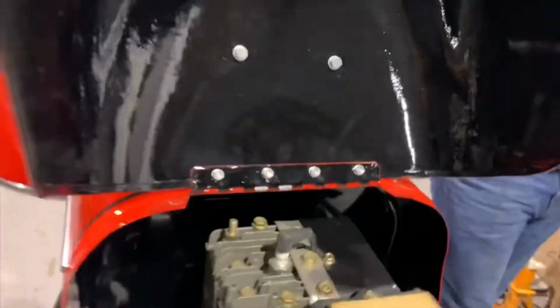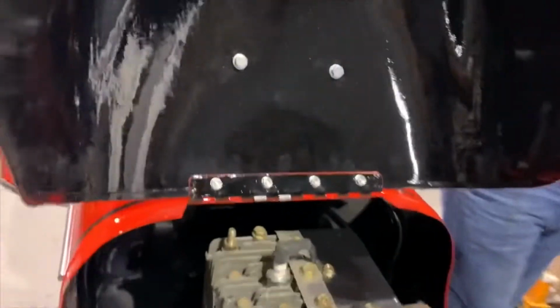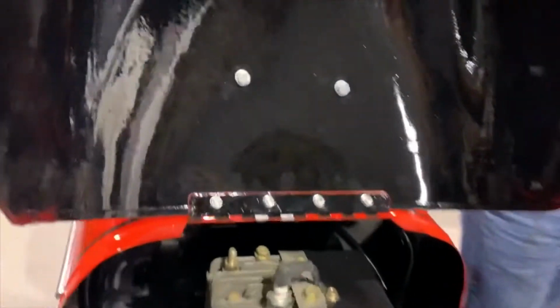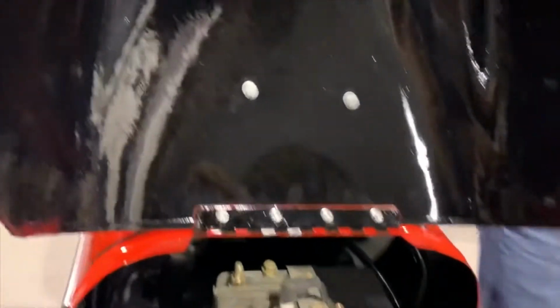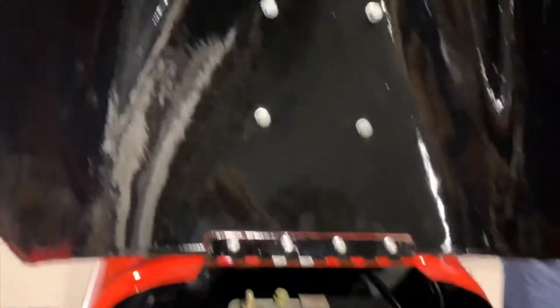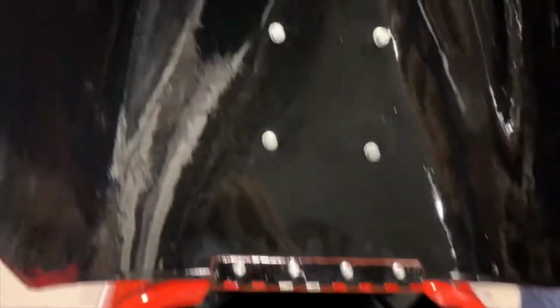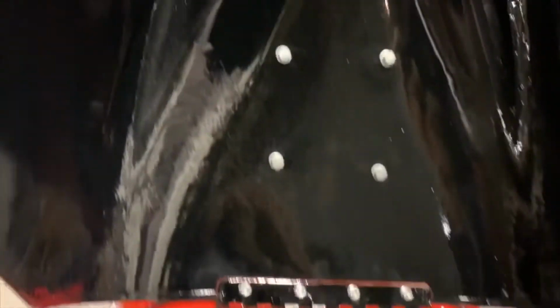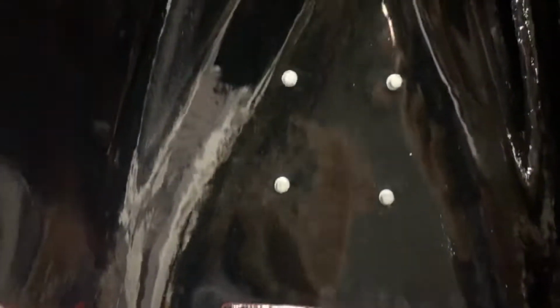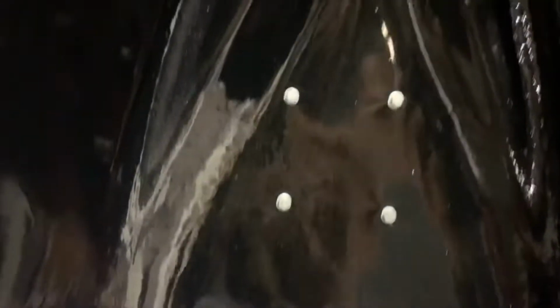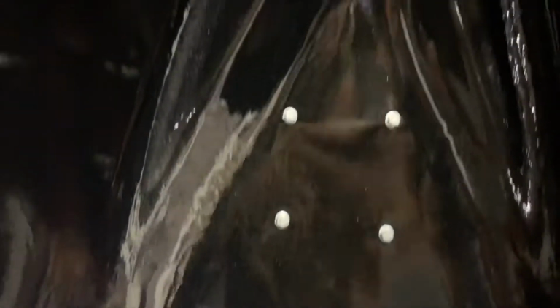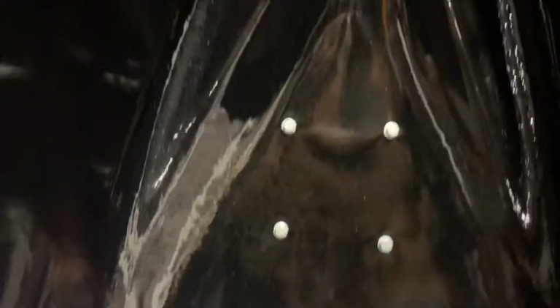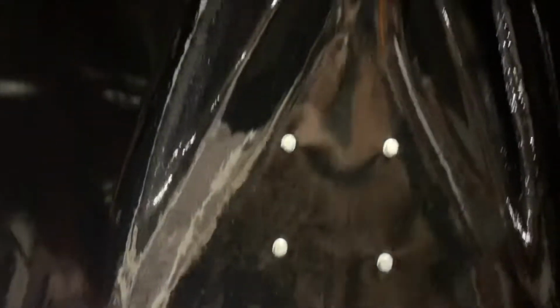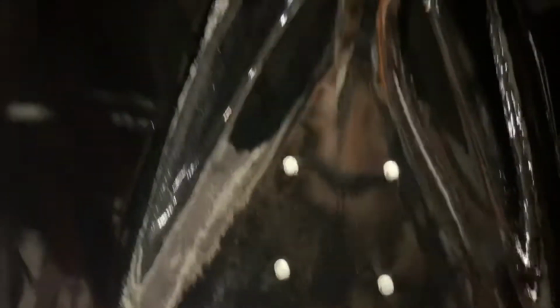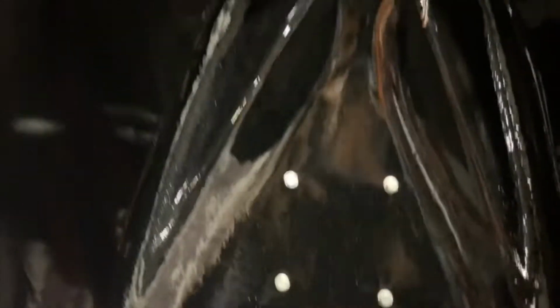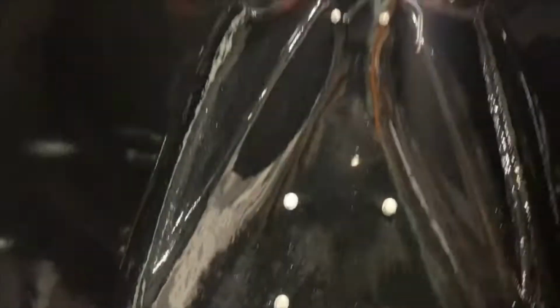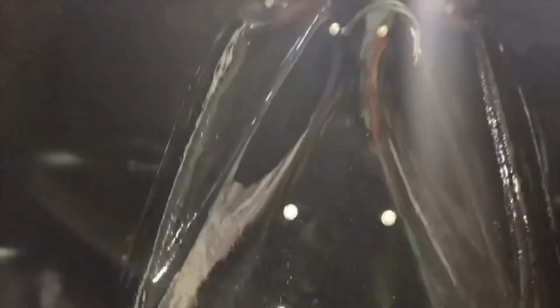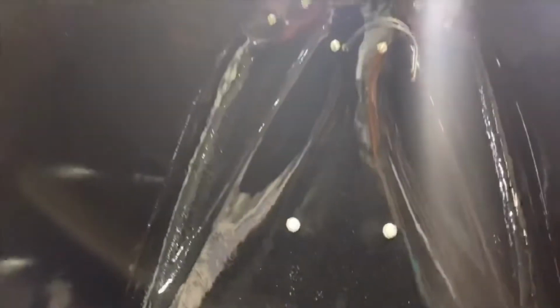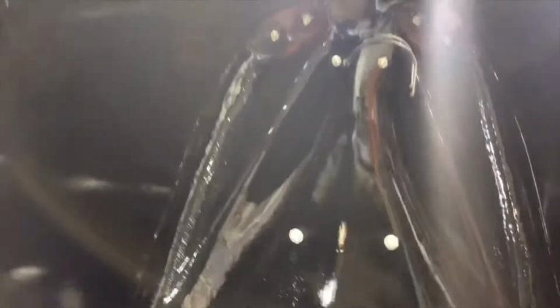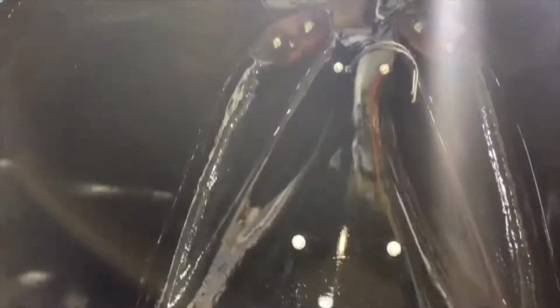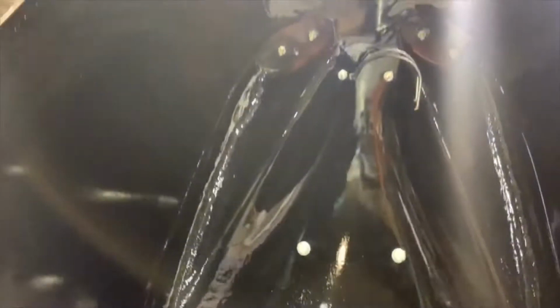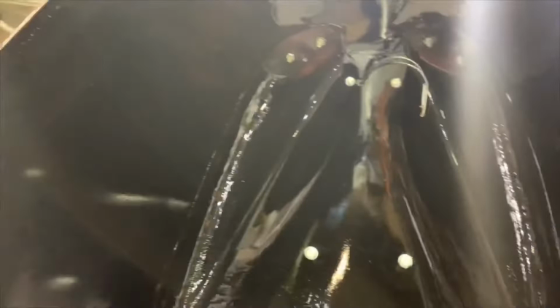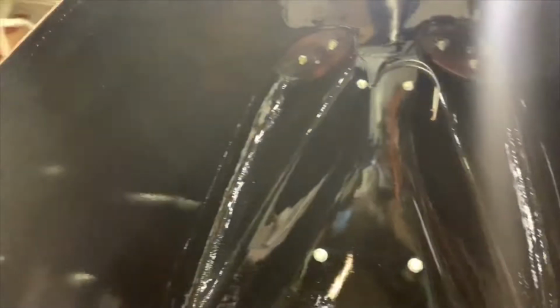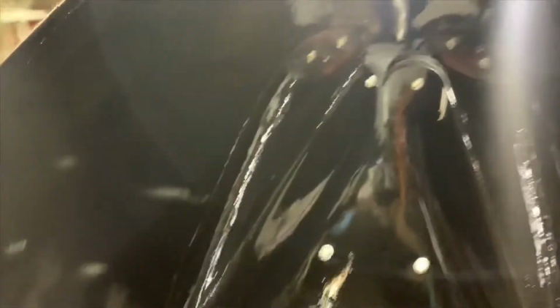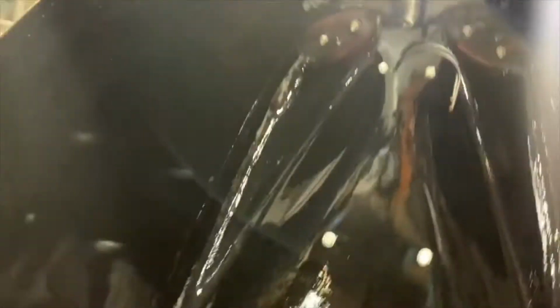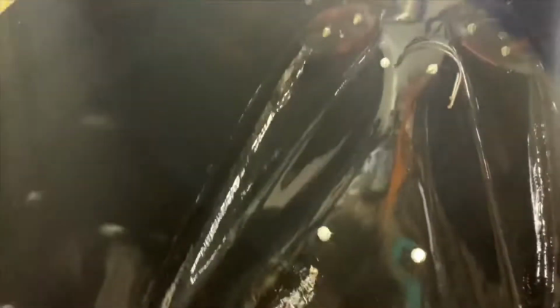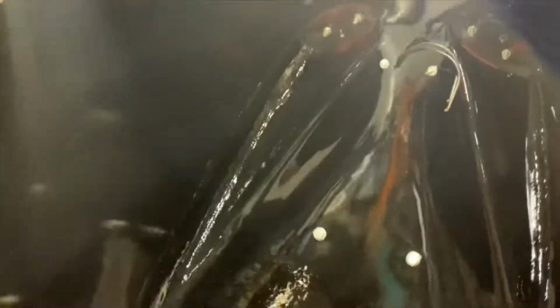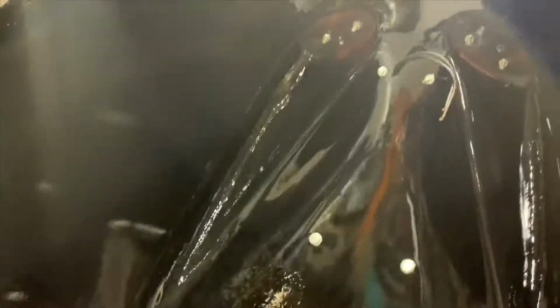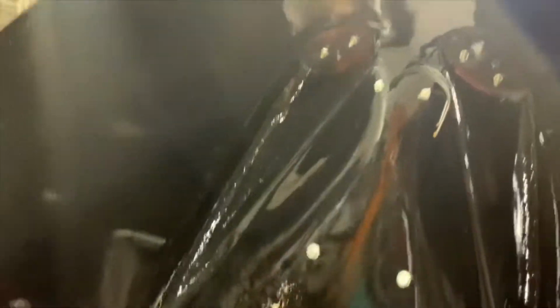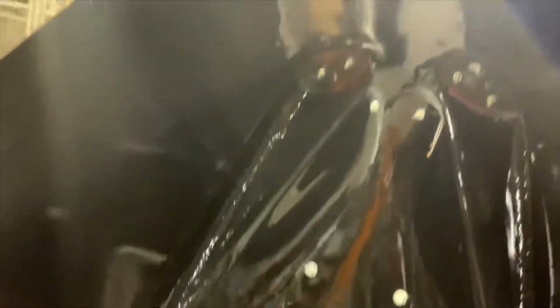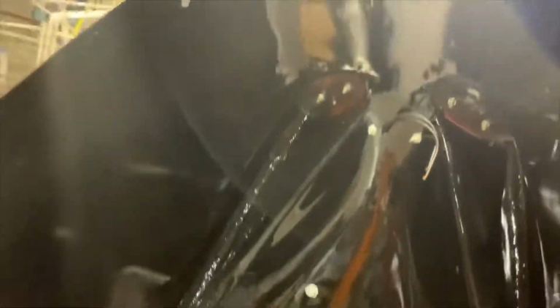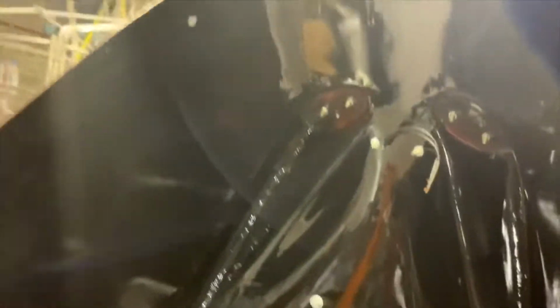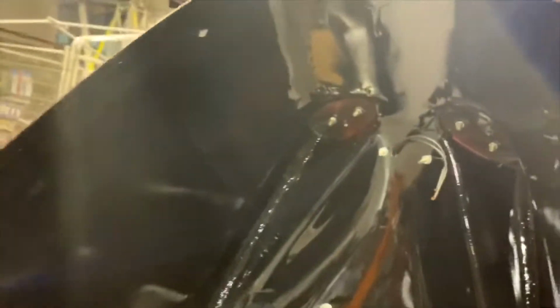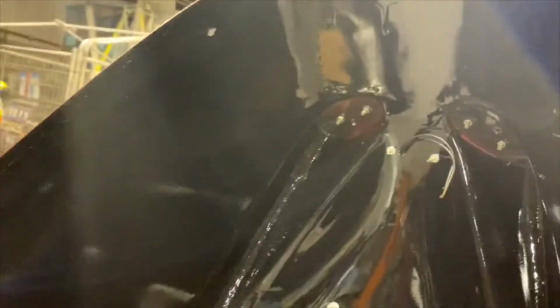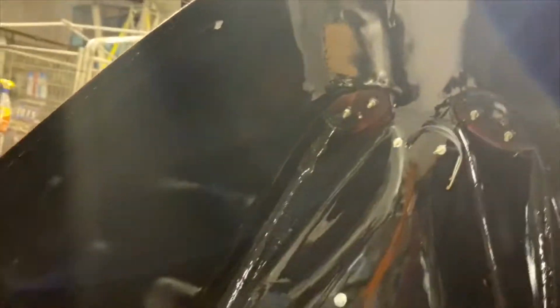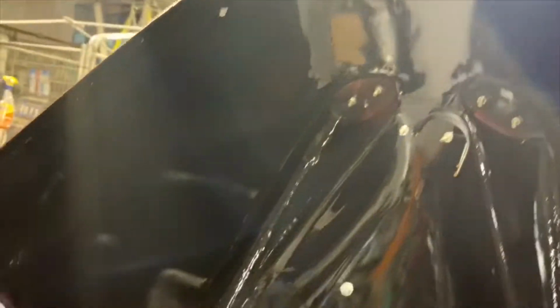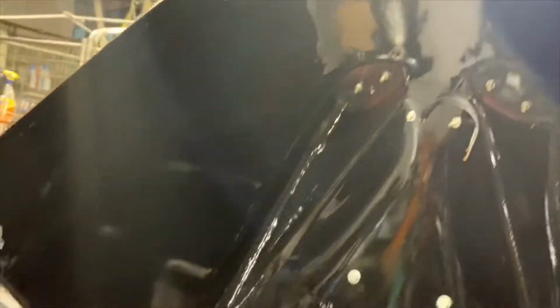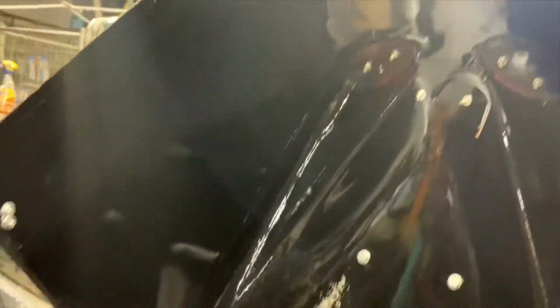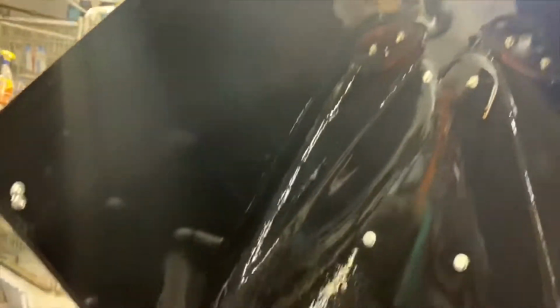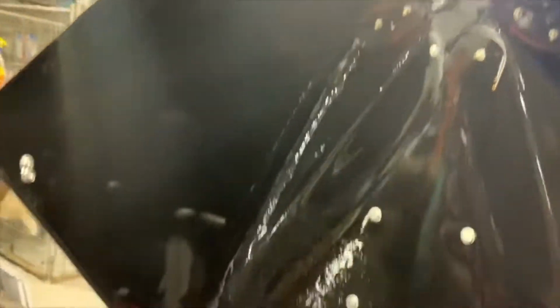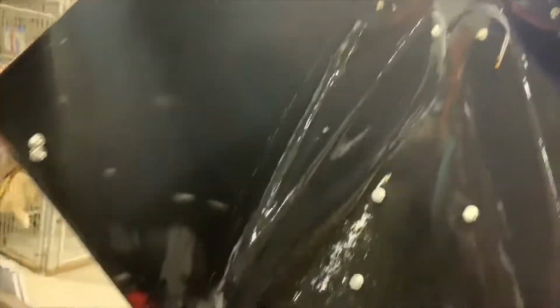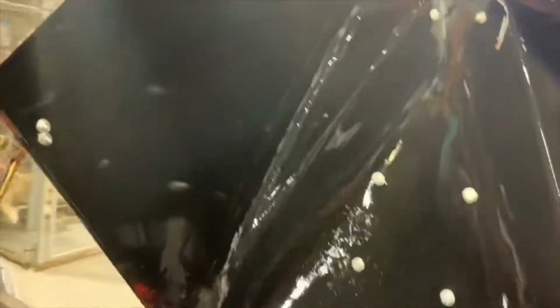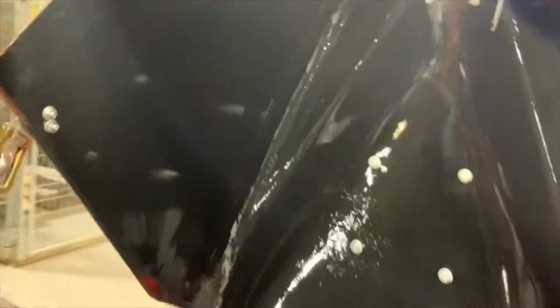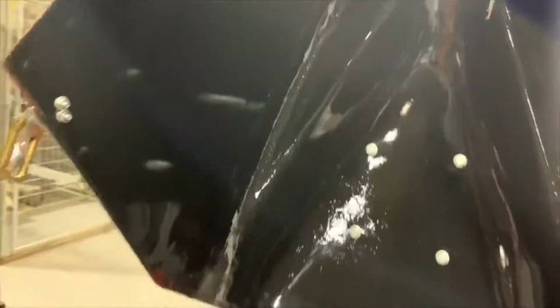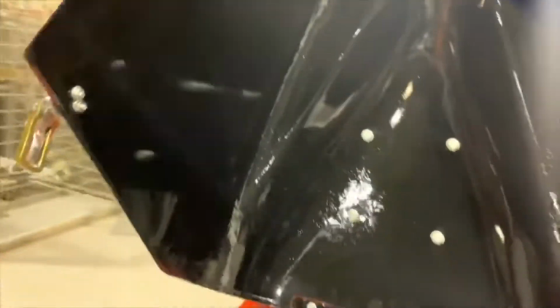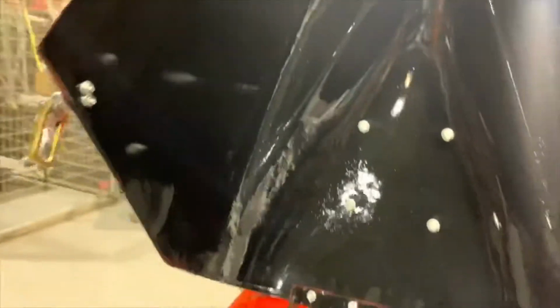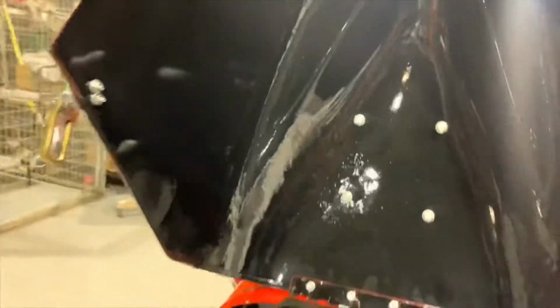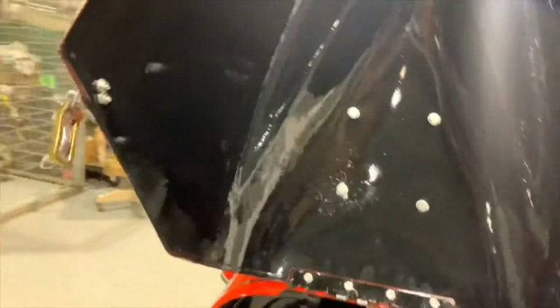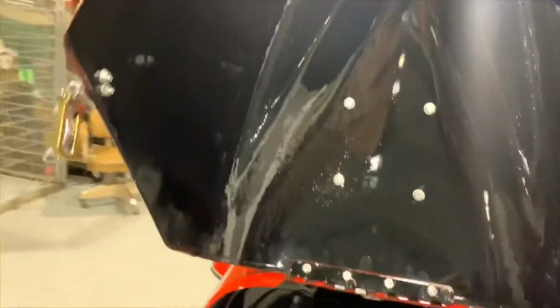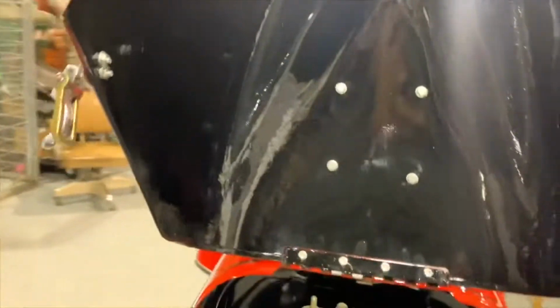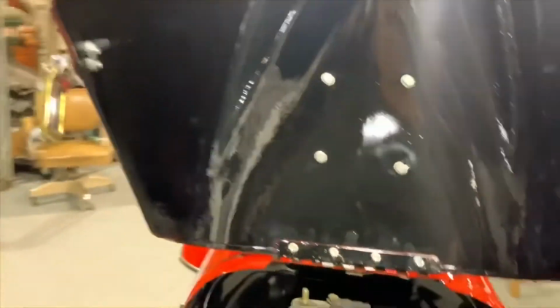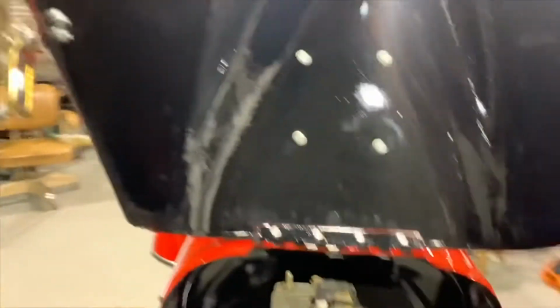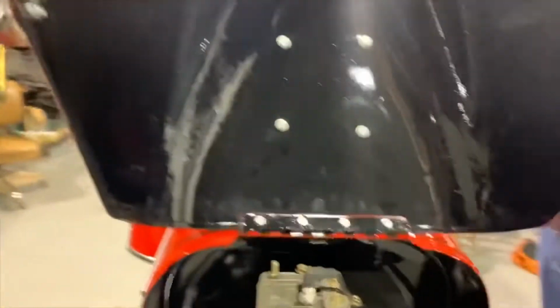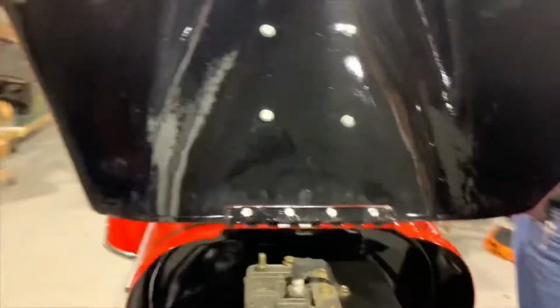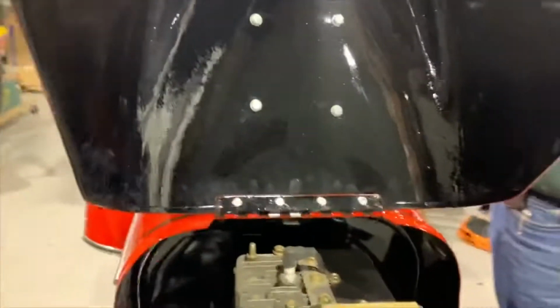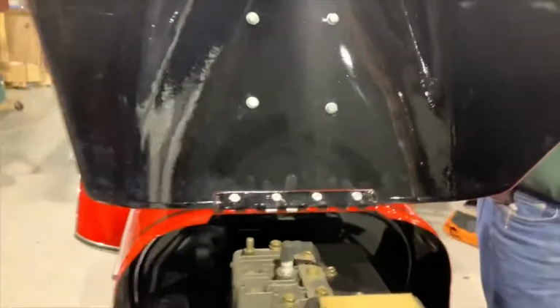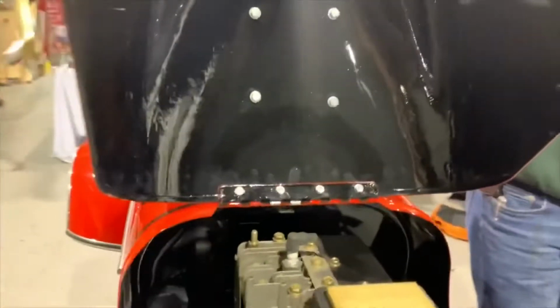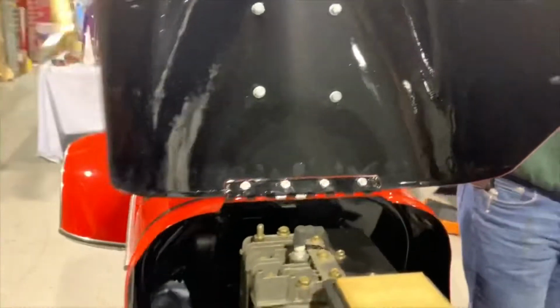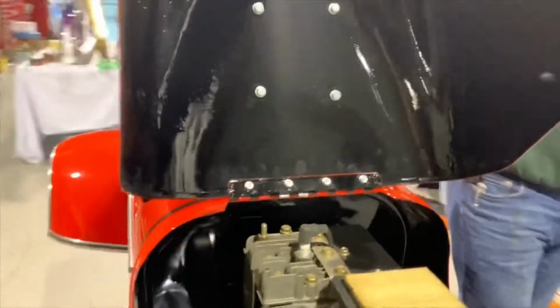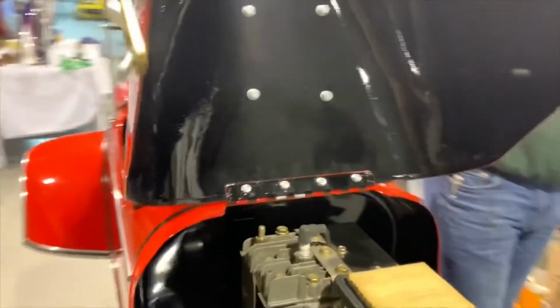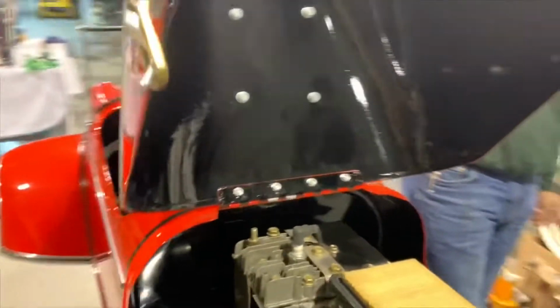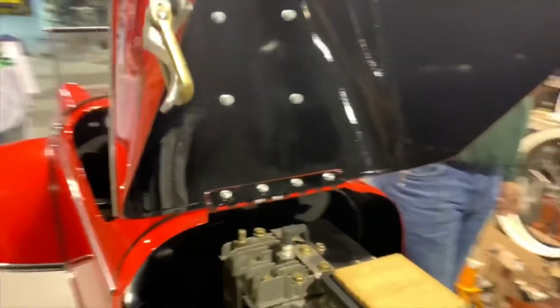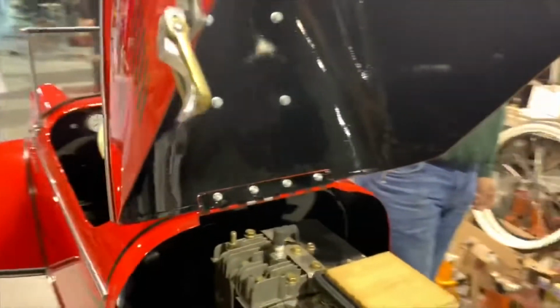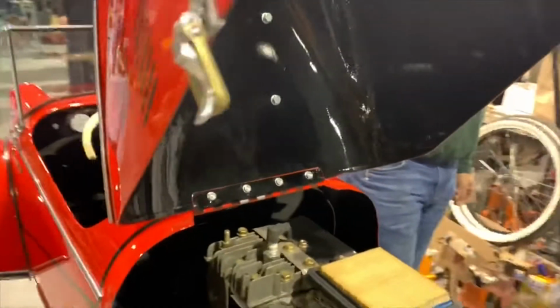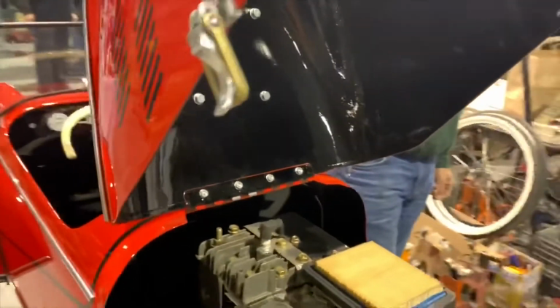Detail the inside of the compartment. All right, let's bring it down.